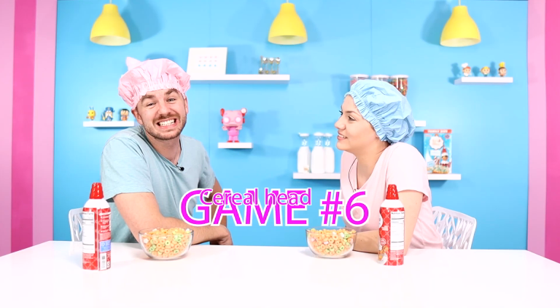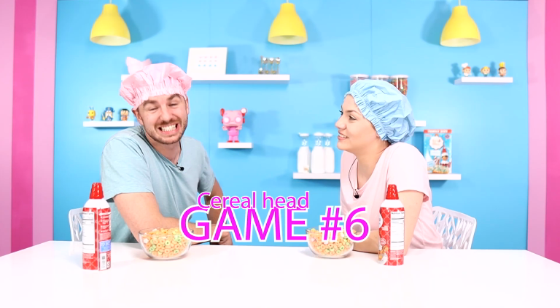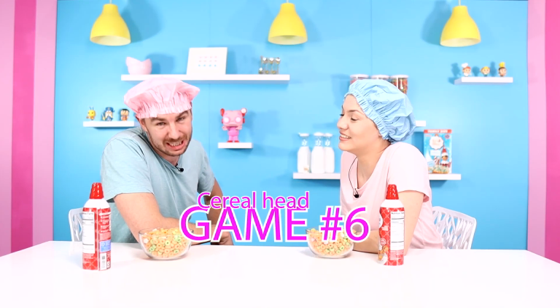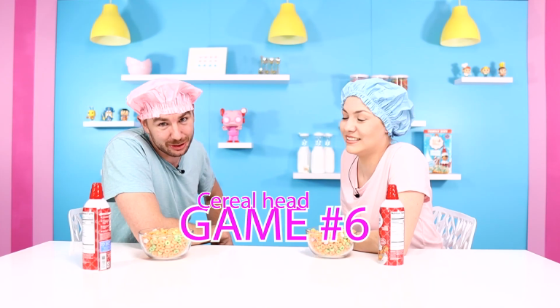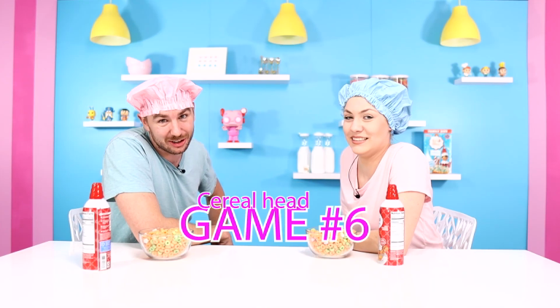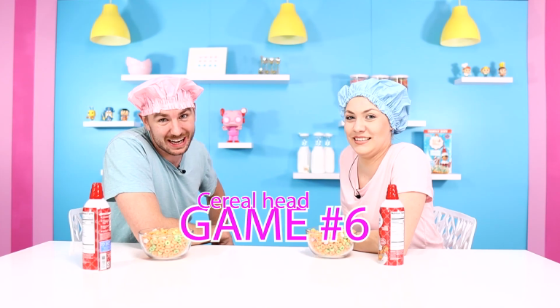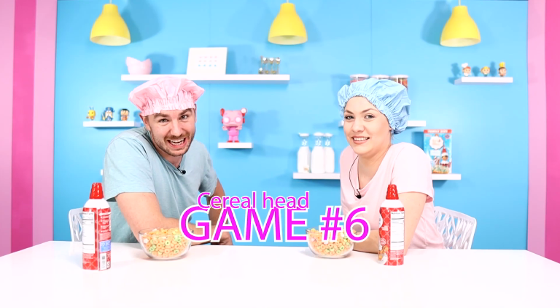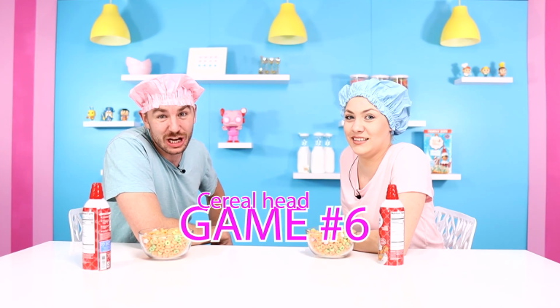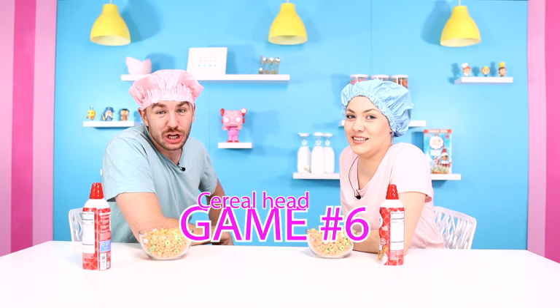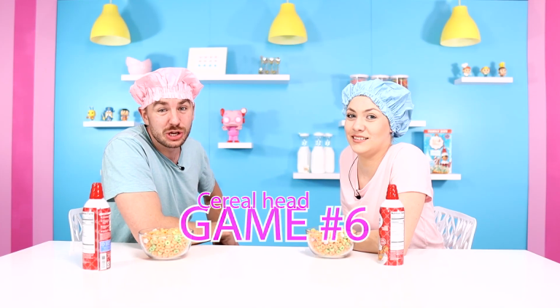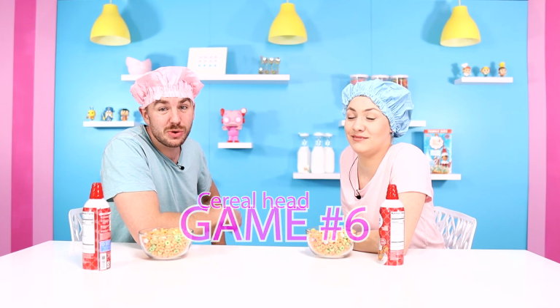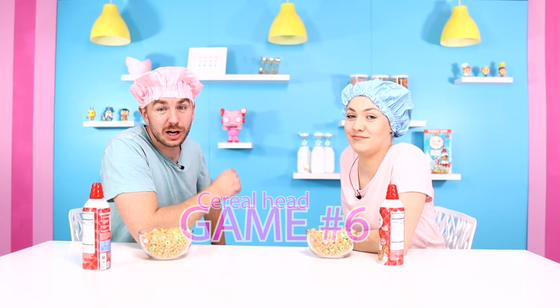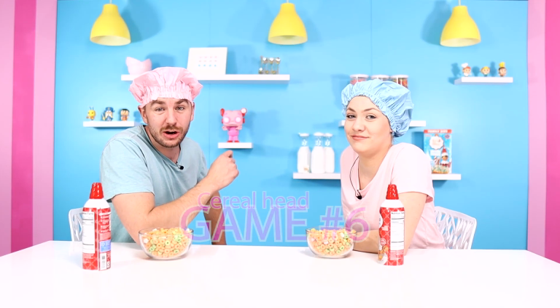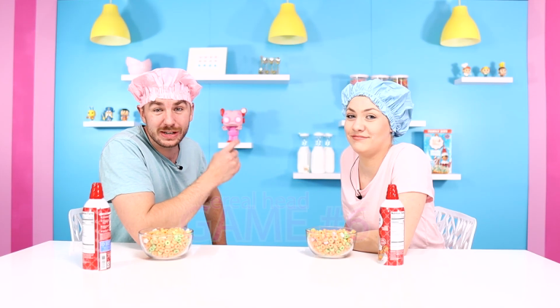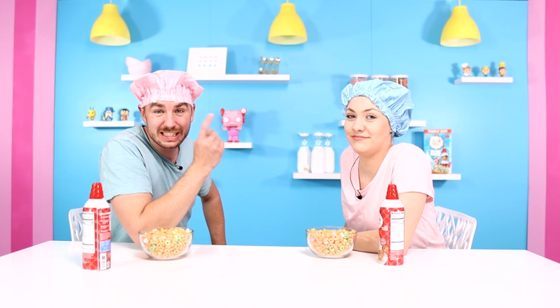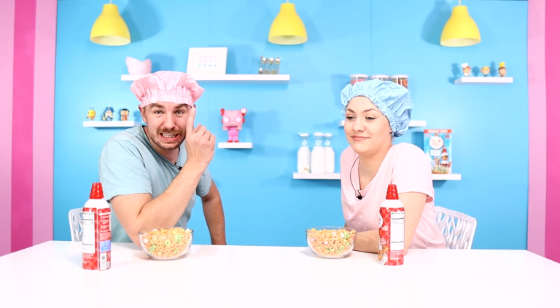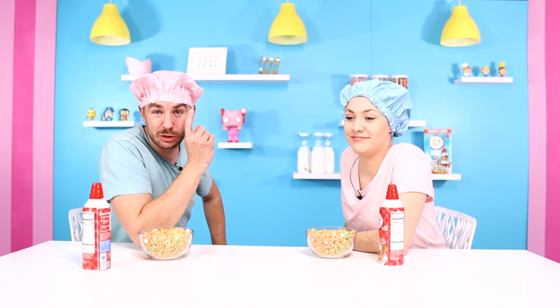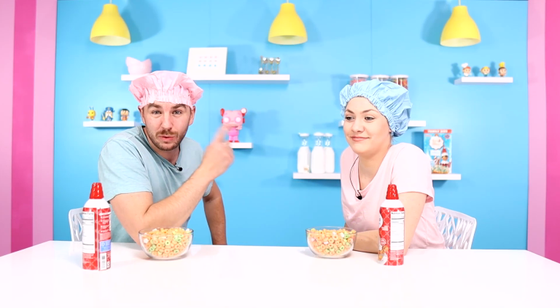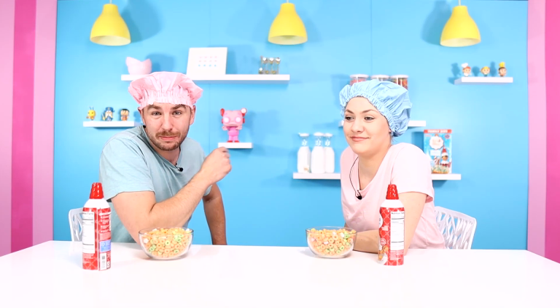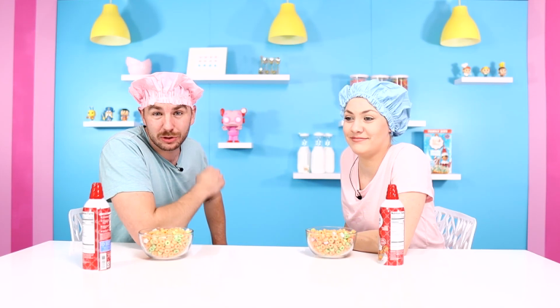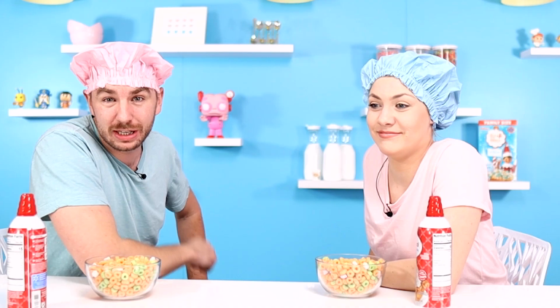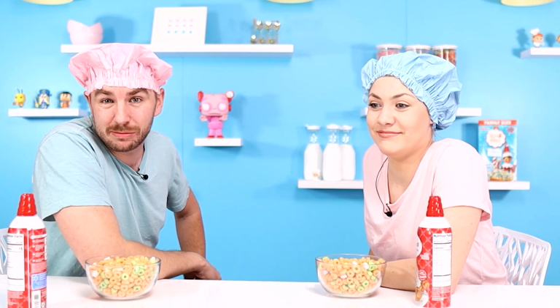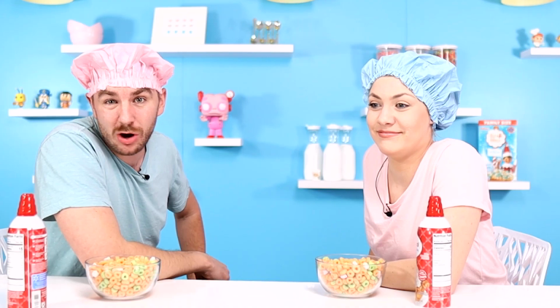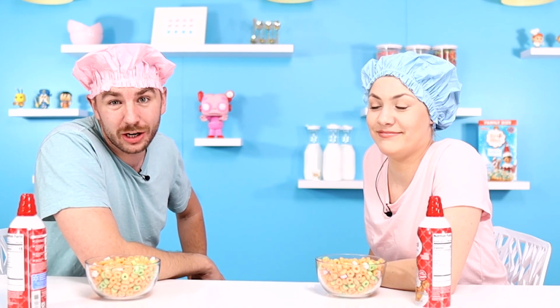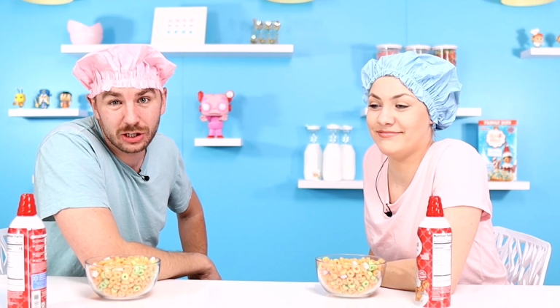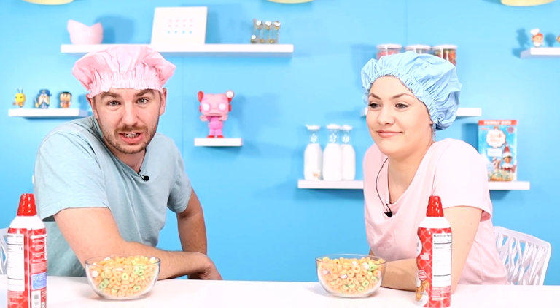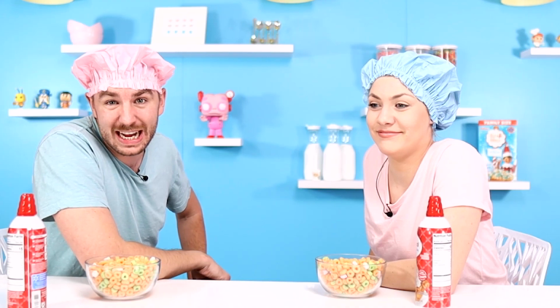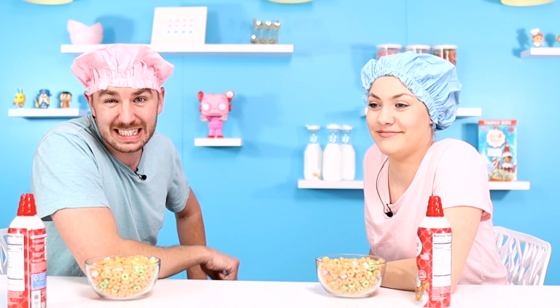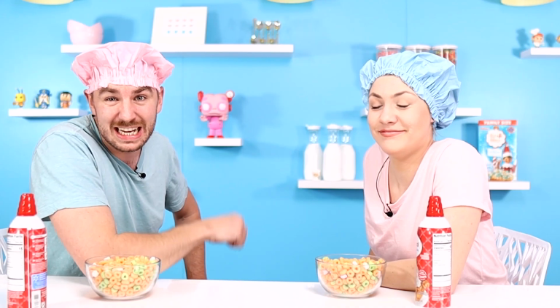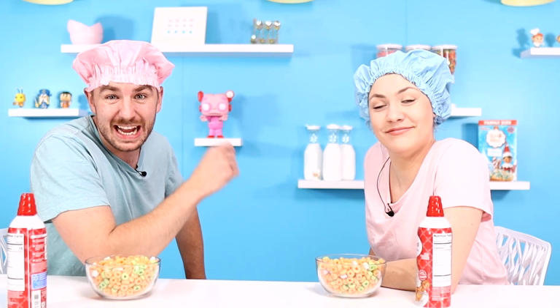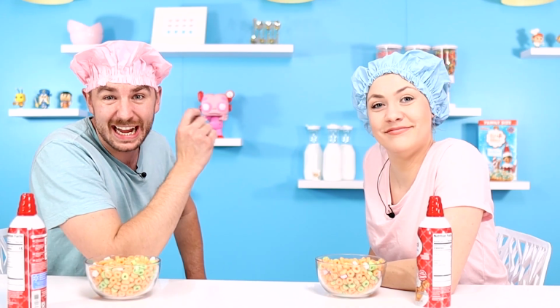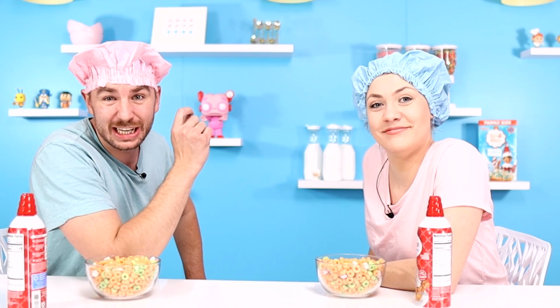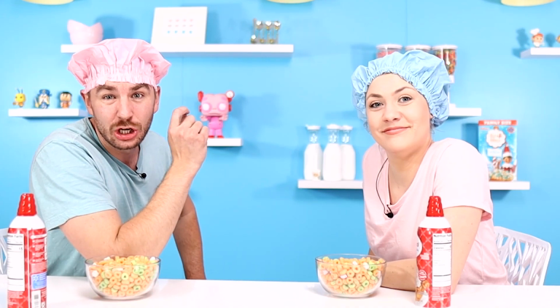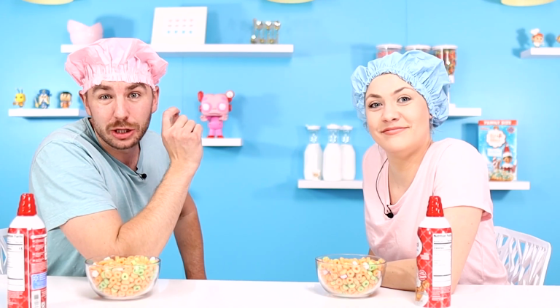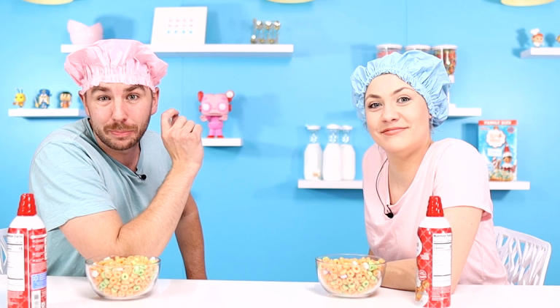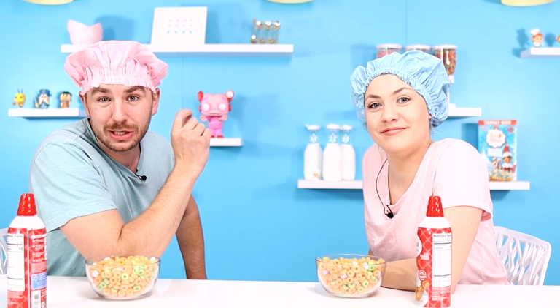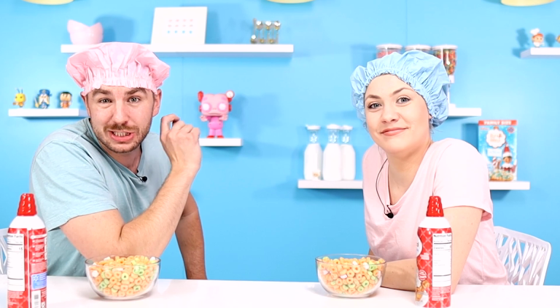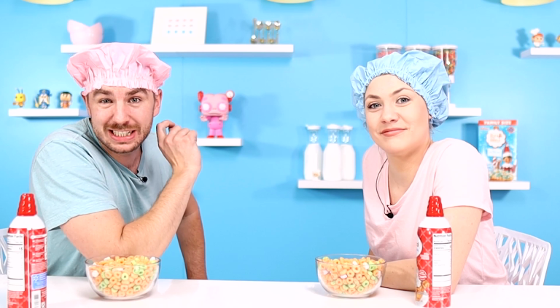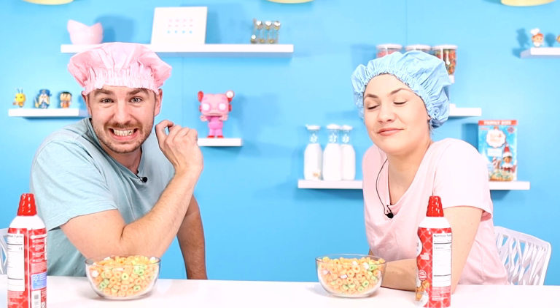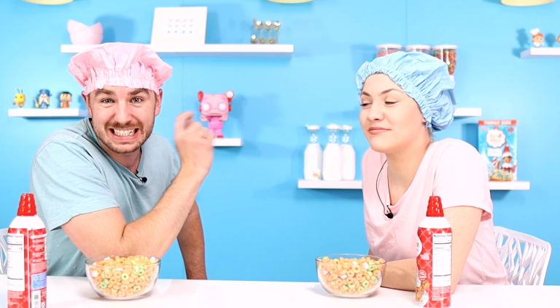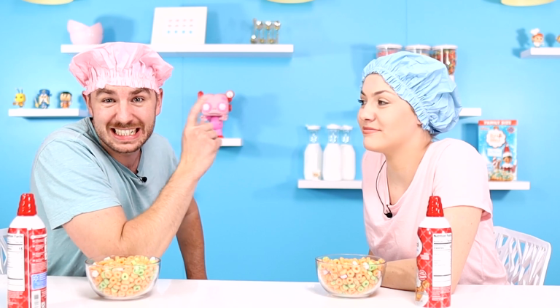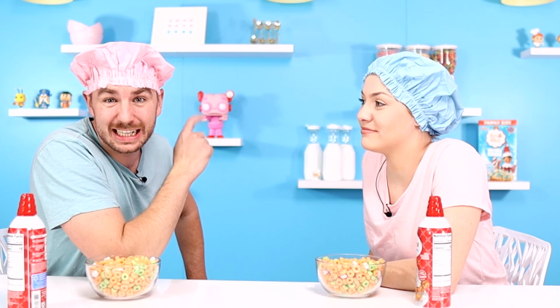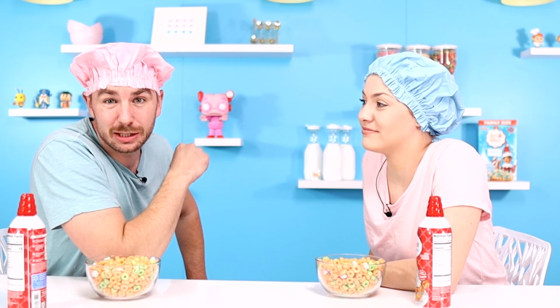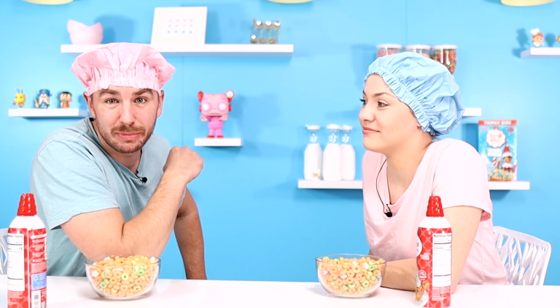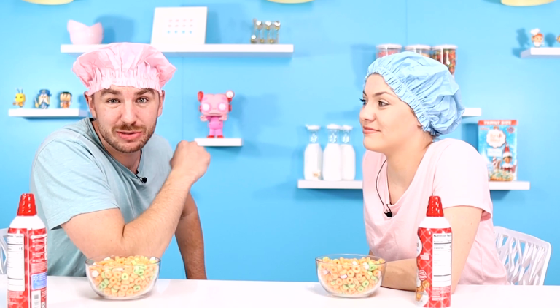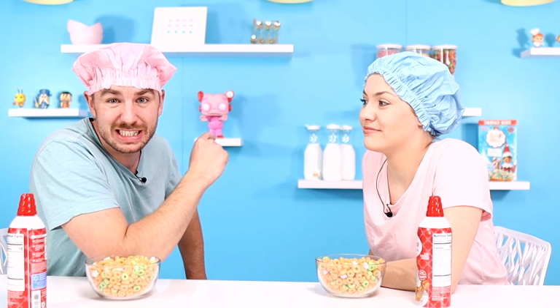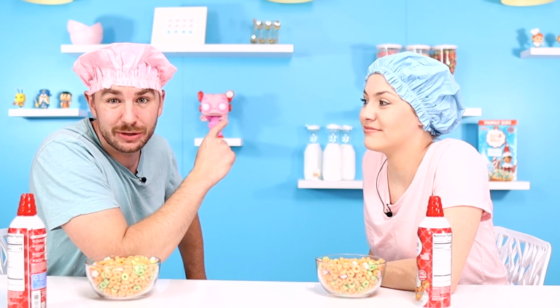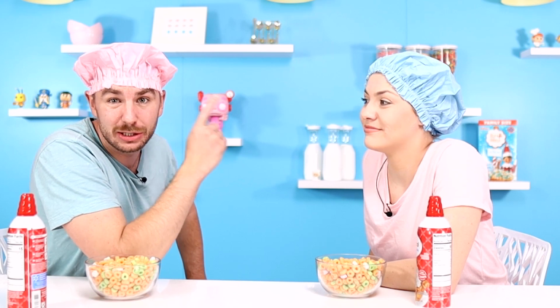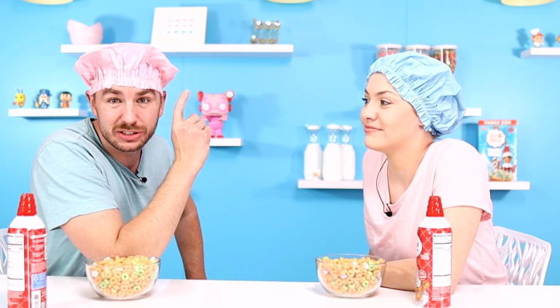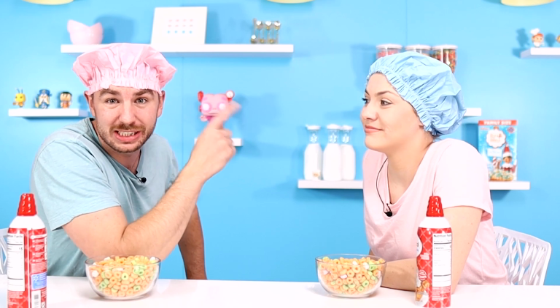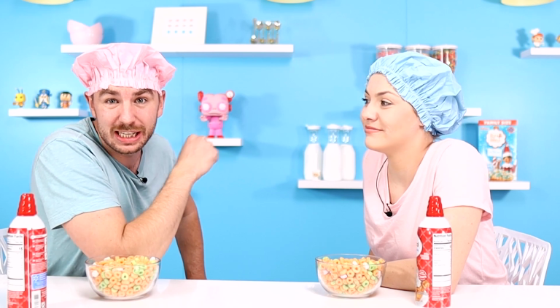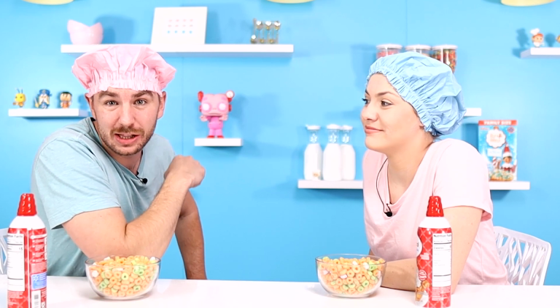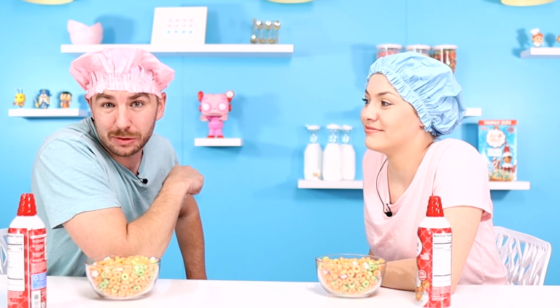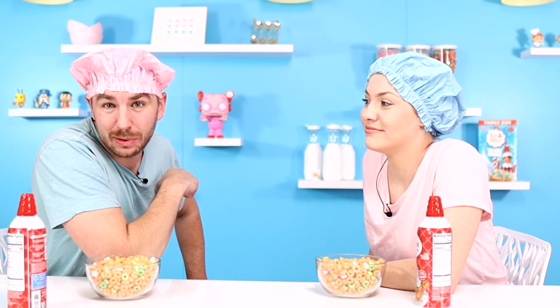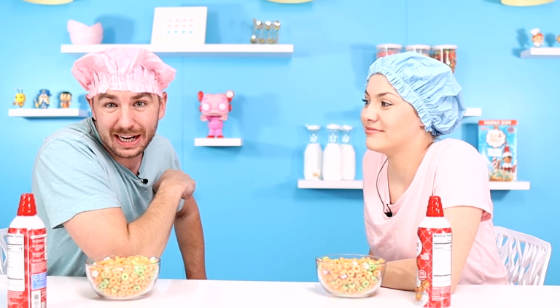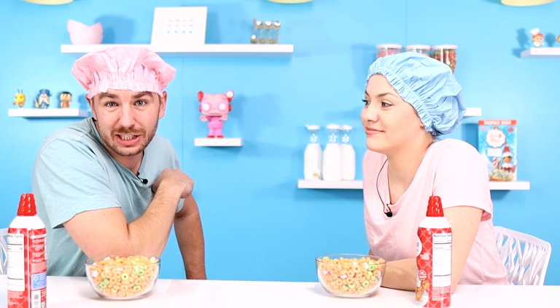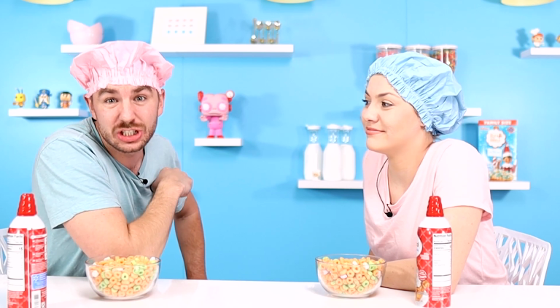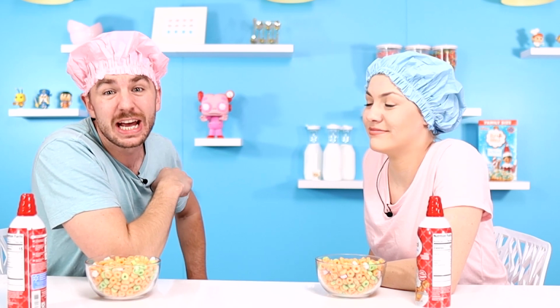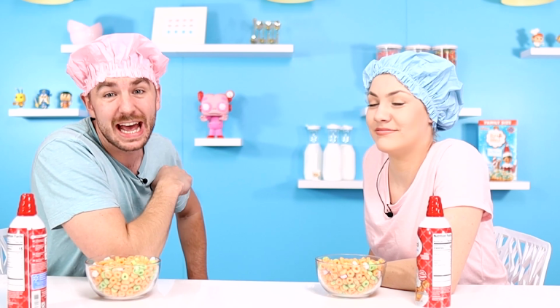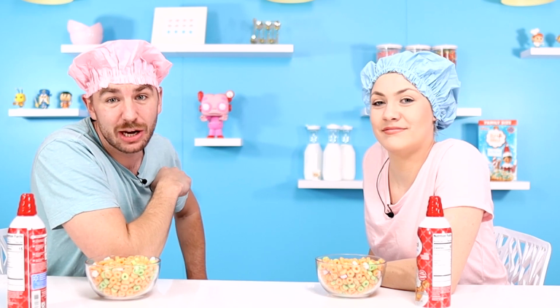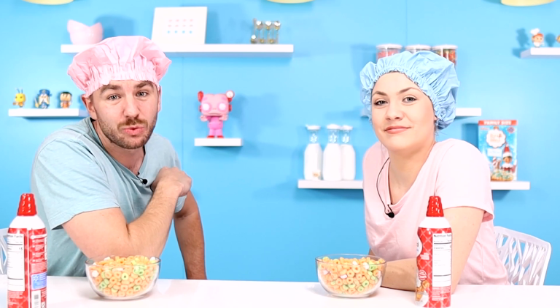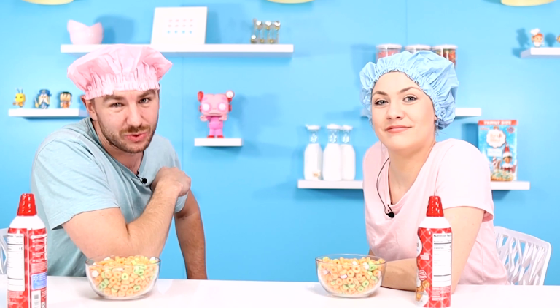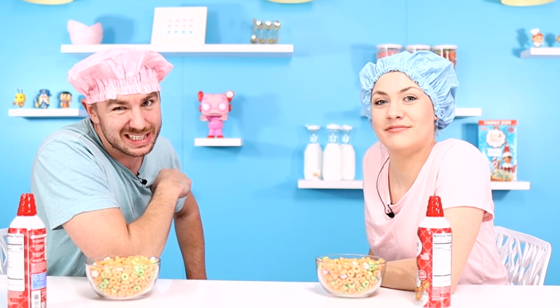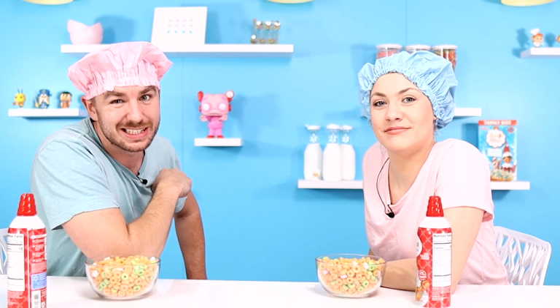This is Cereal Head. You are going to need whipped cream on your heads, and the person to stick the most cereal to the other player's head wins.